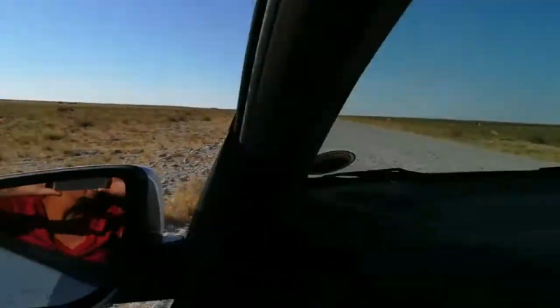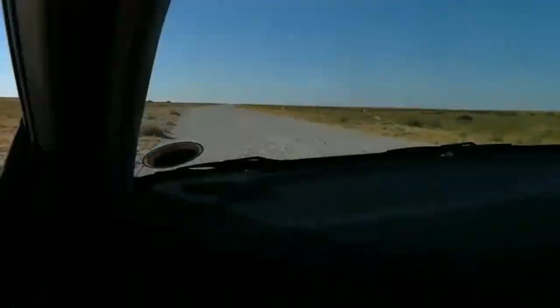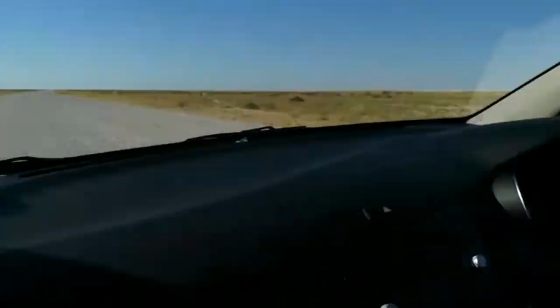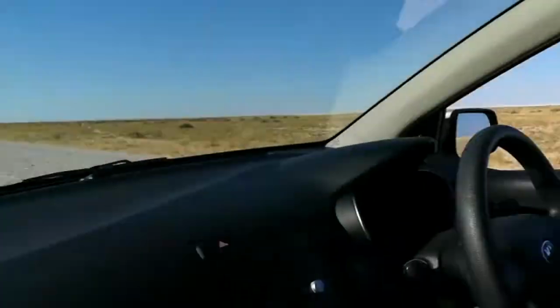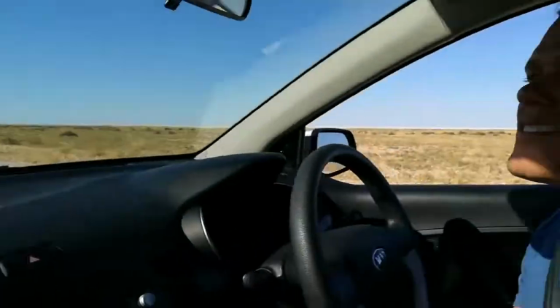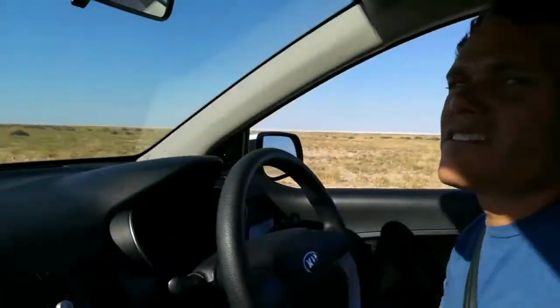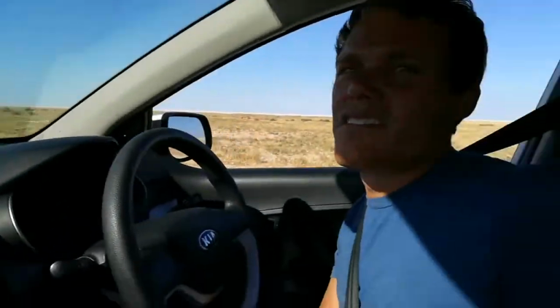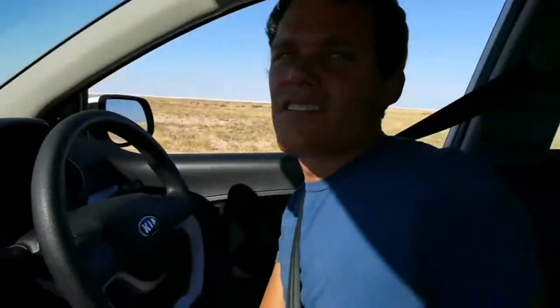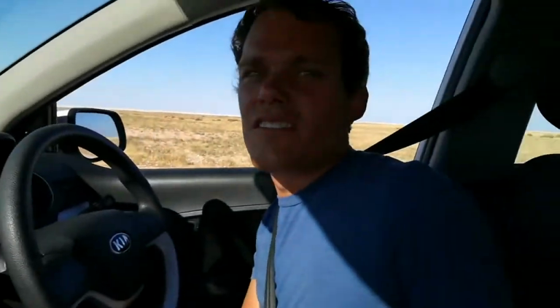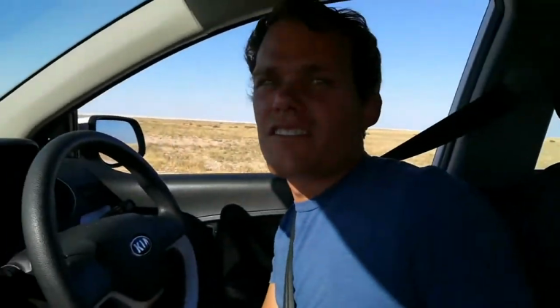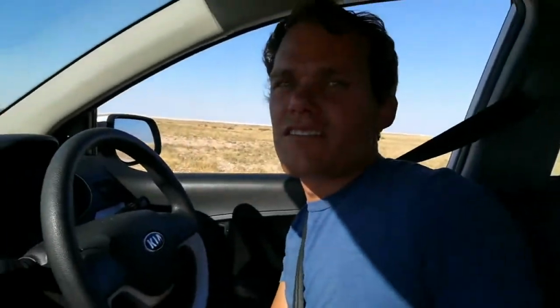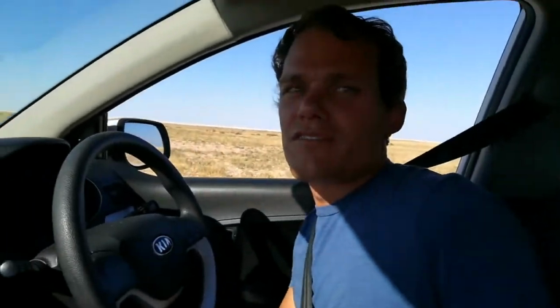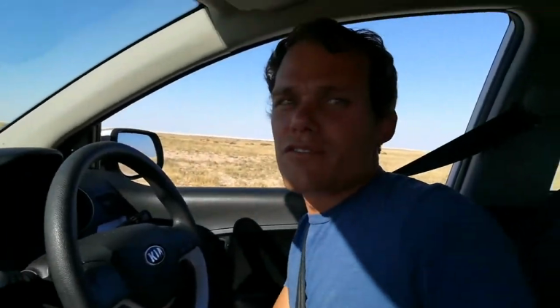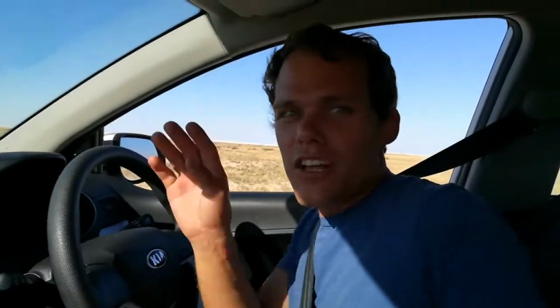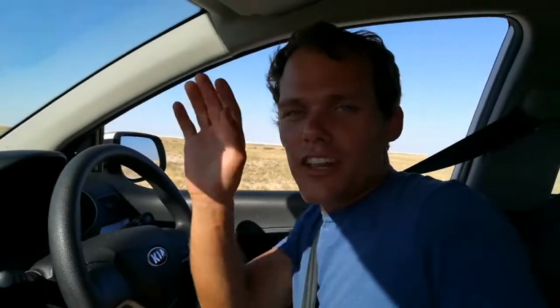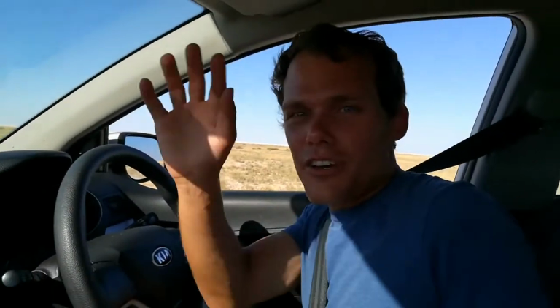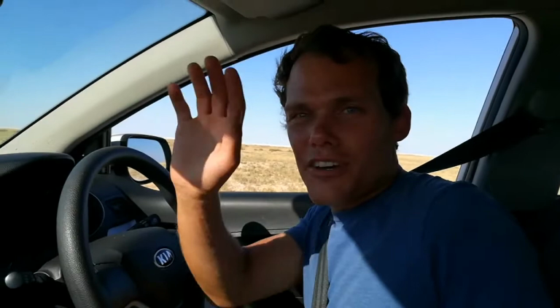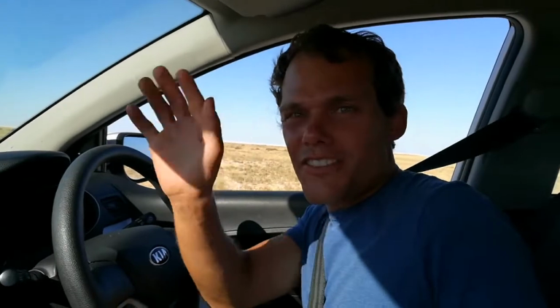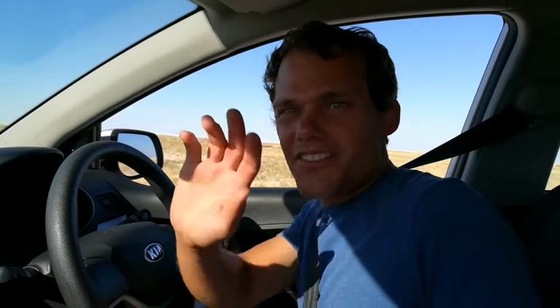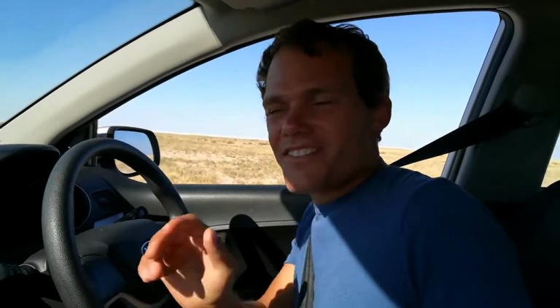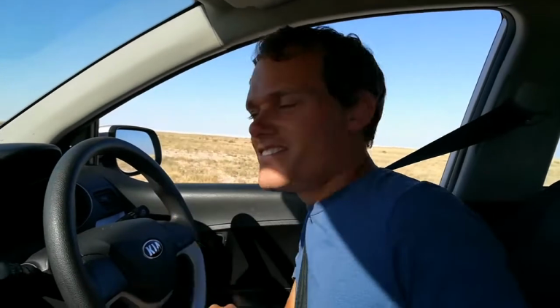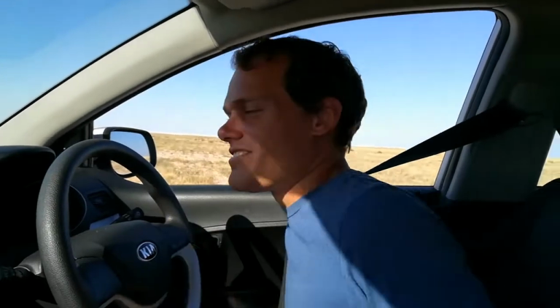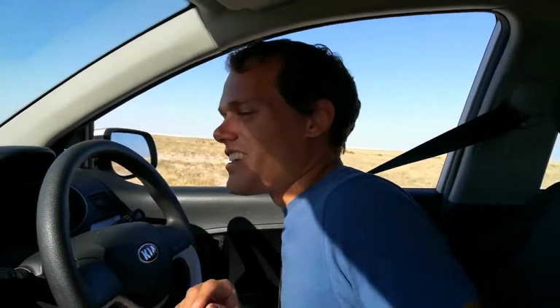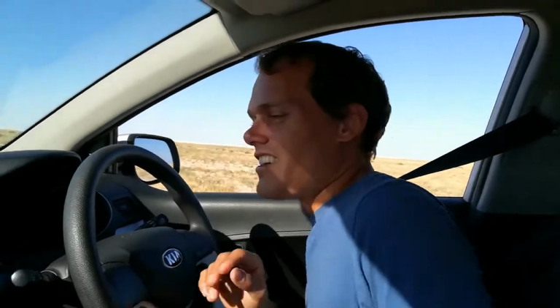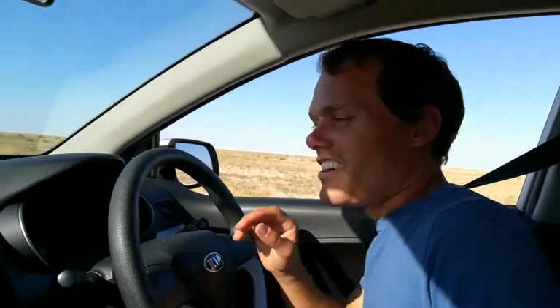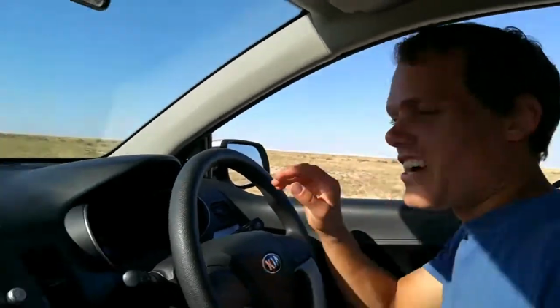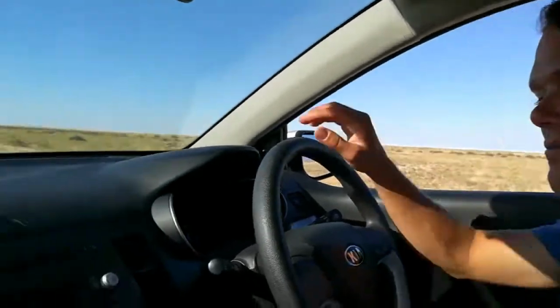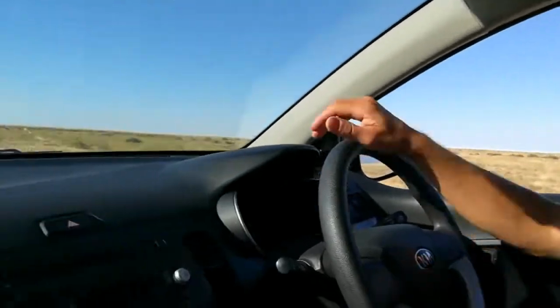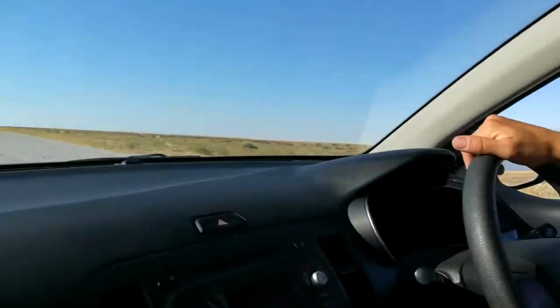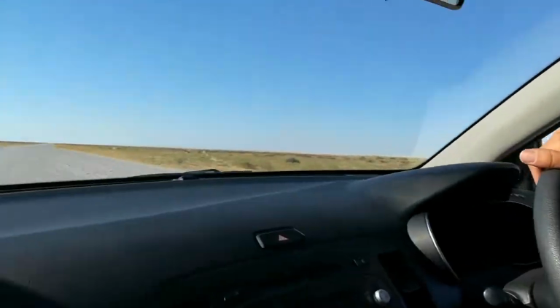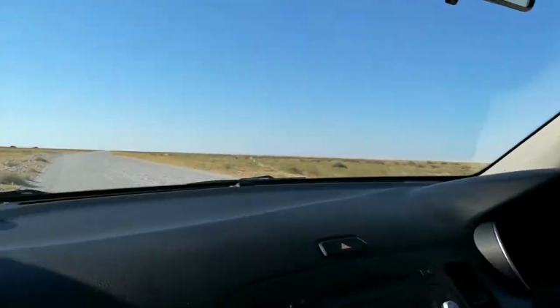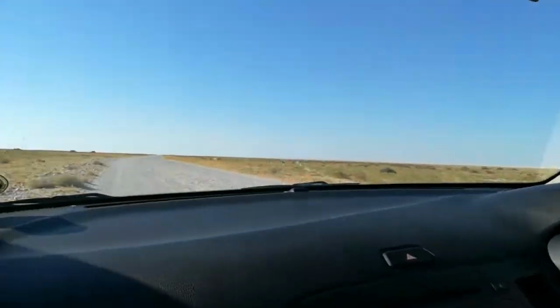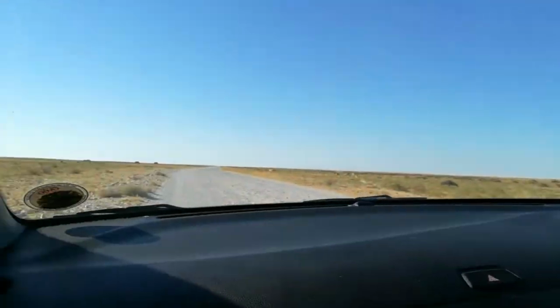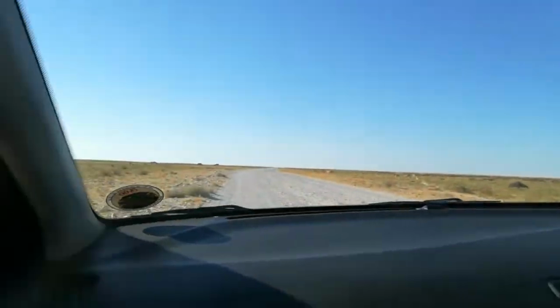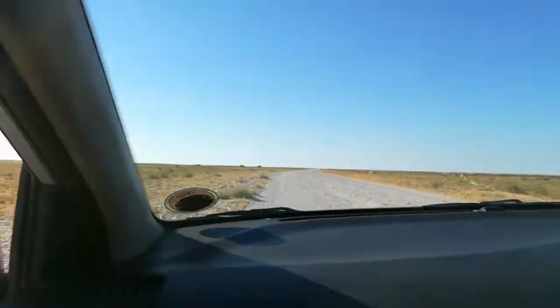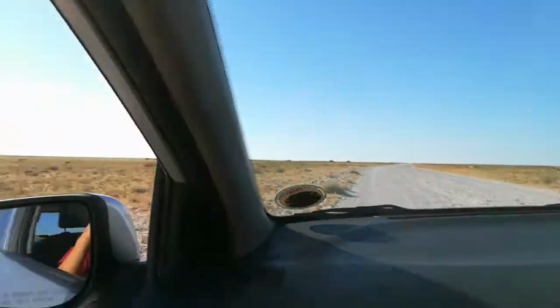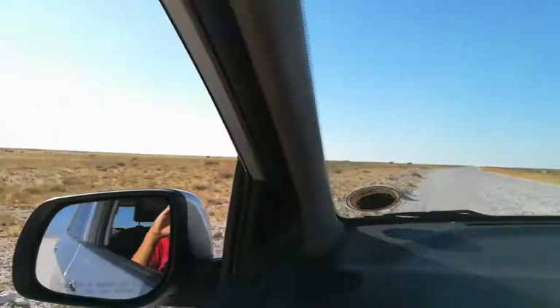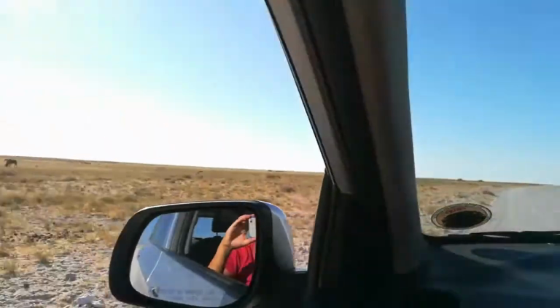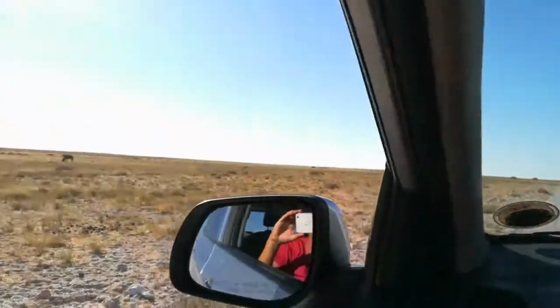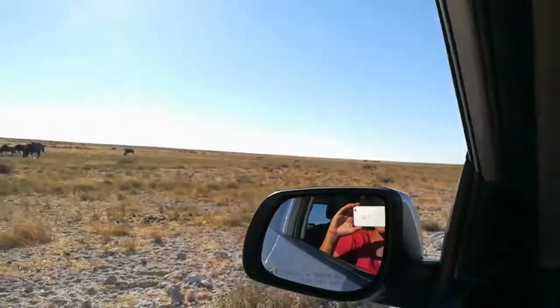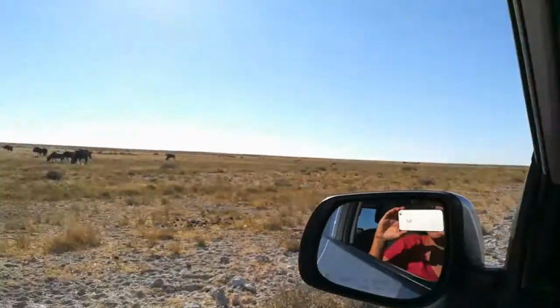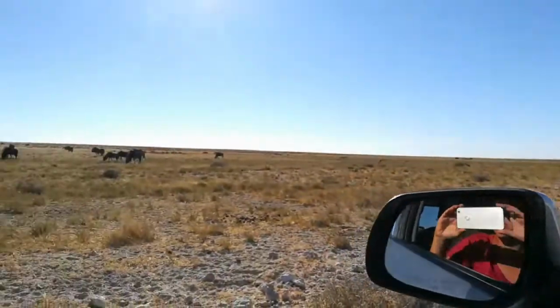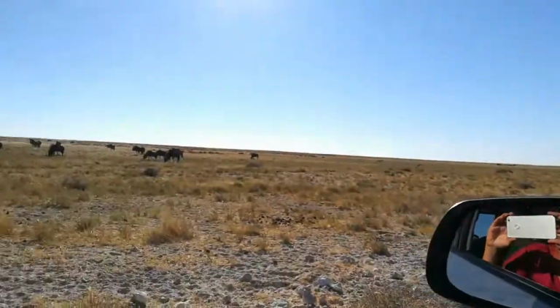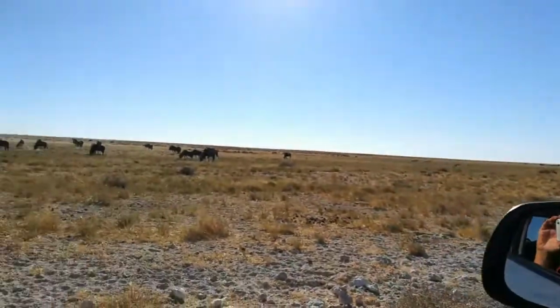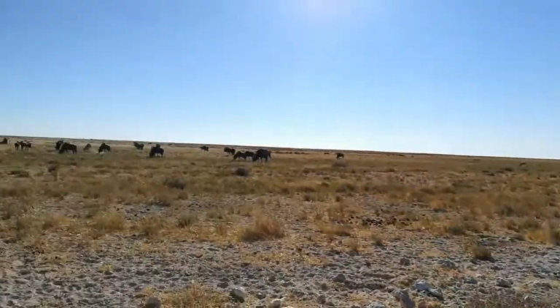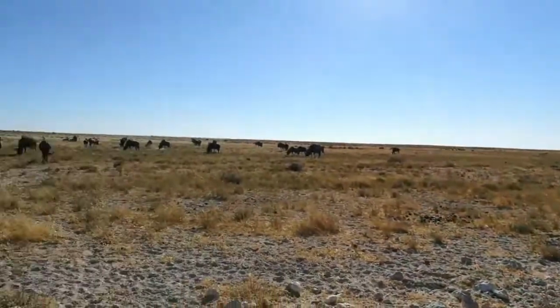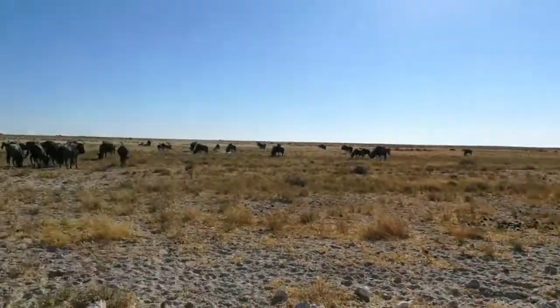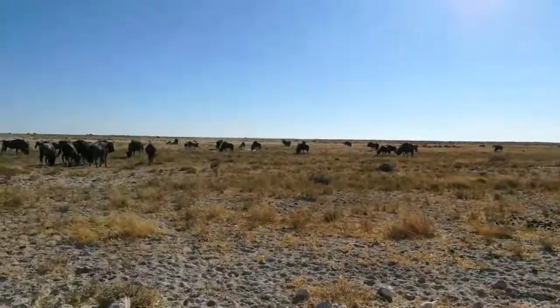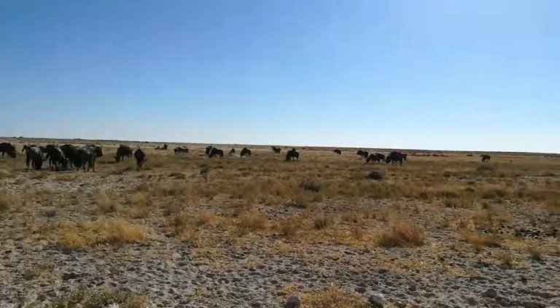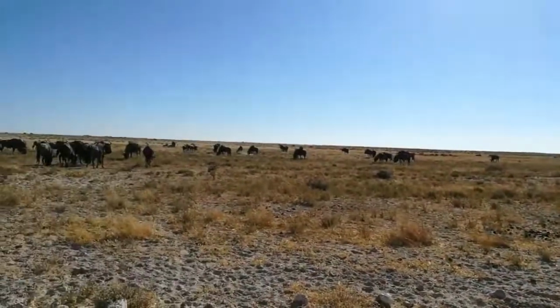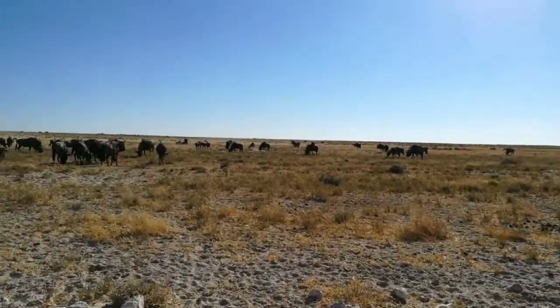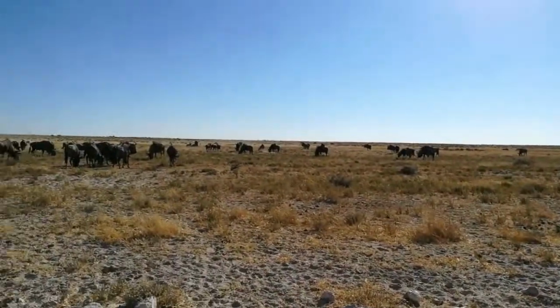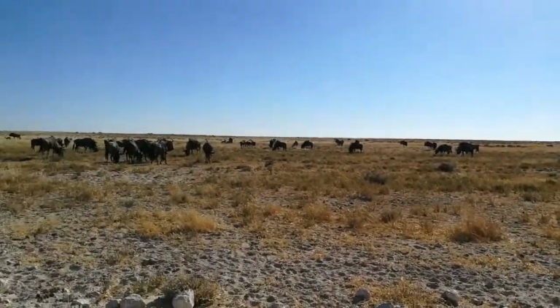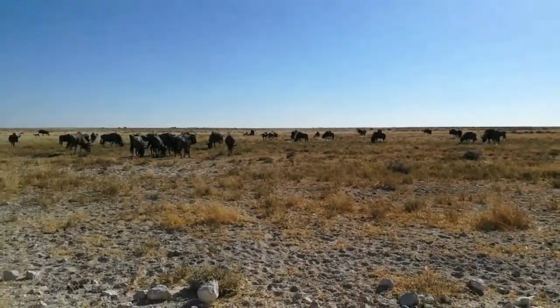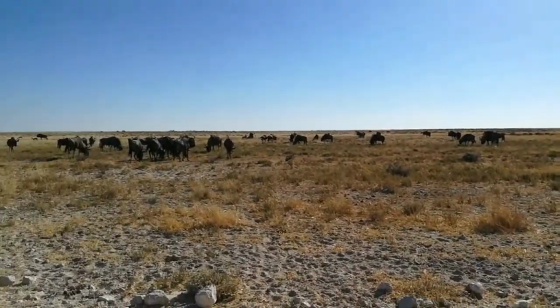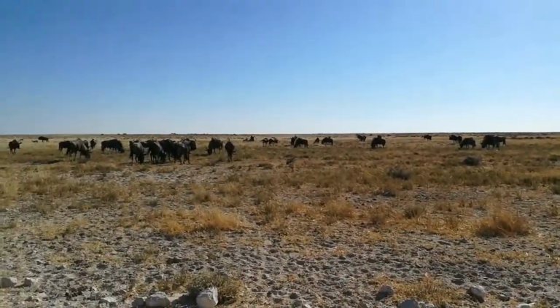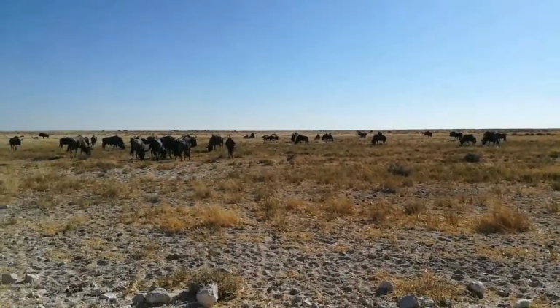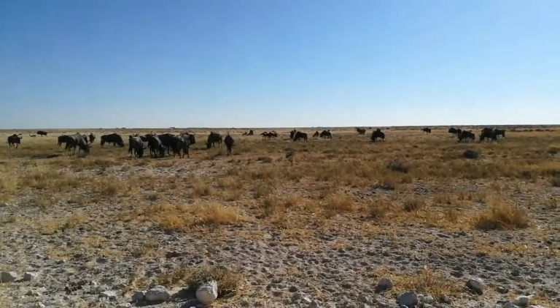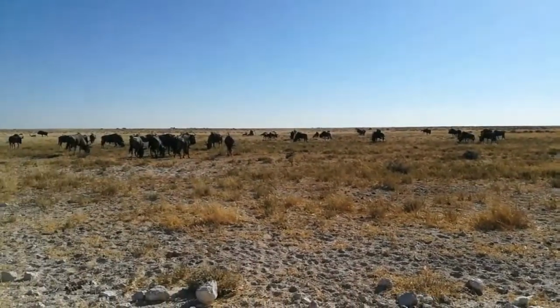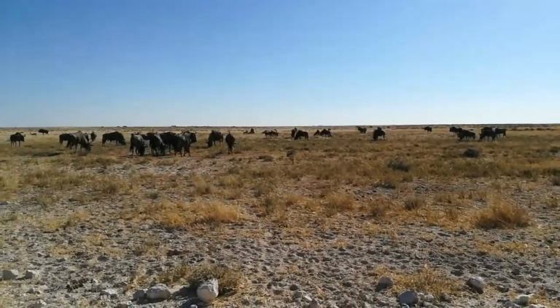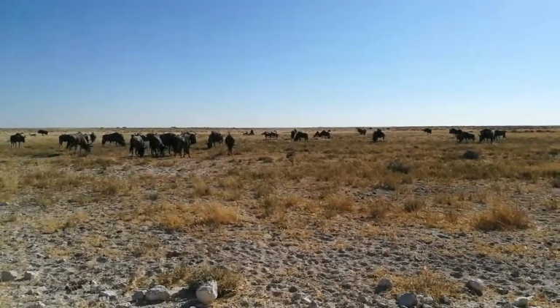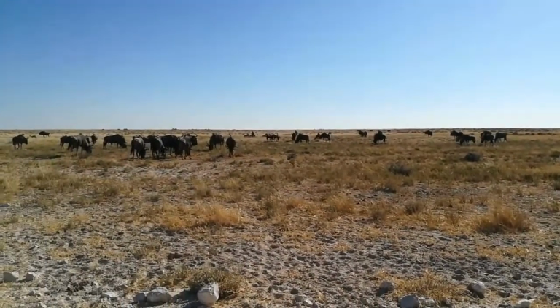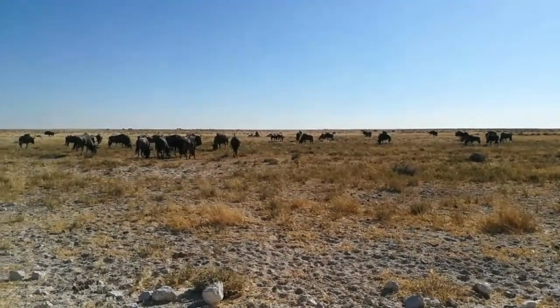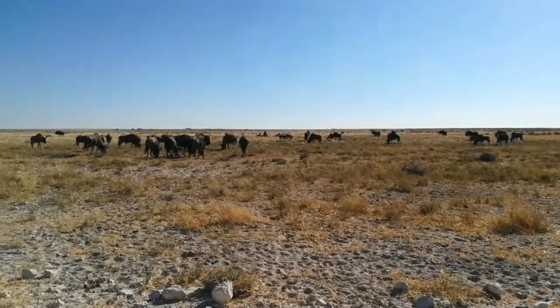John driving — wrong side of the car. I'm the official safari guide. That's a wildebeest.